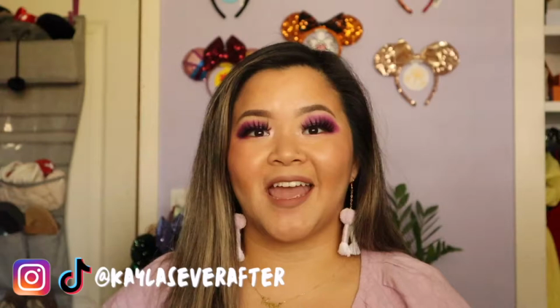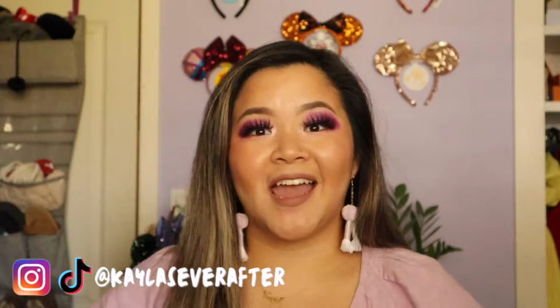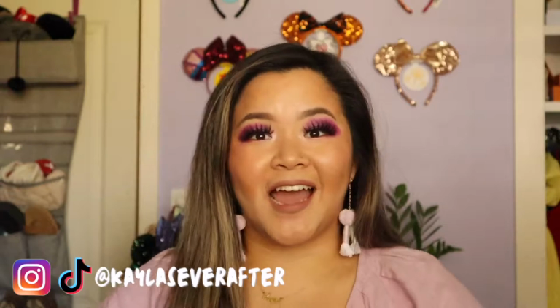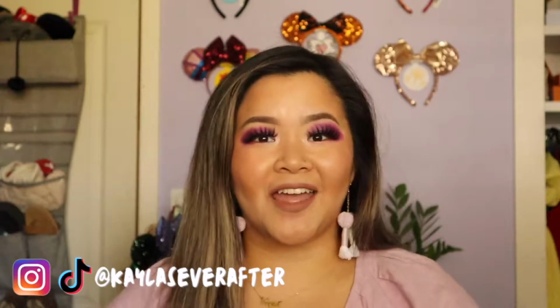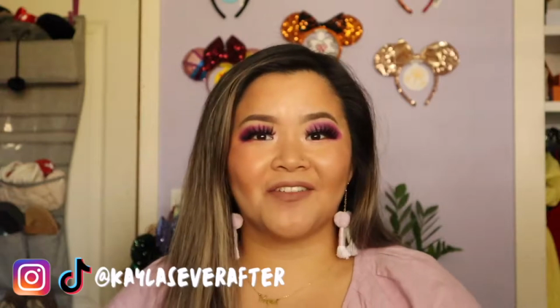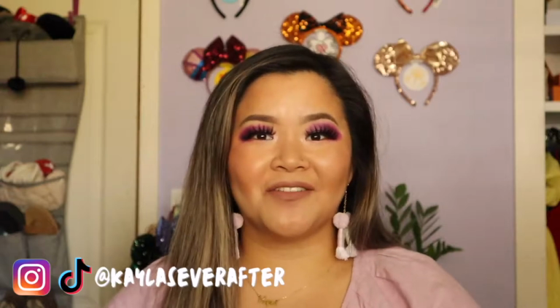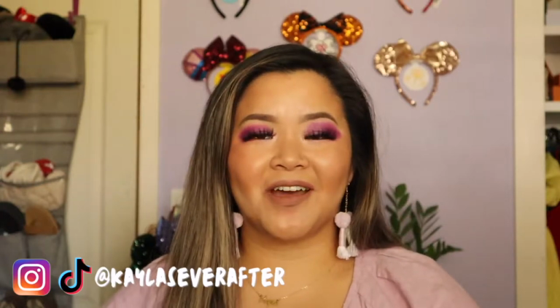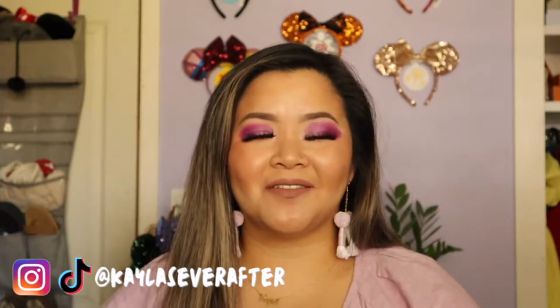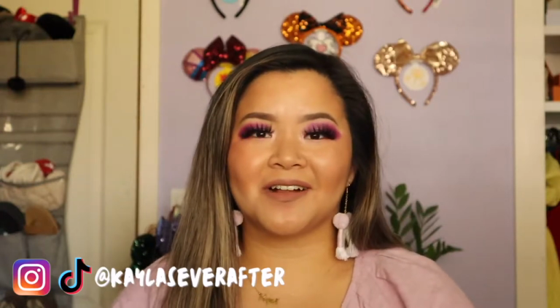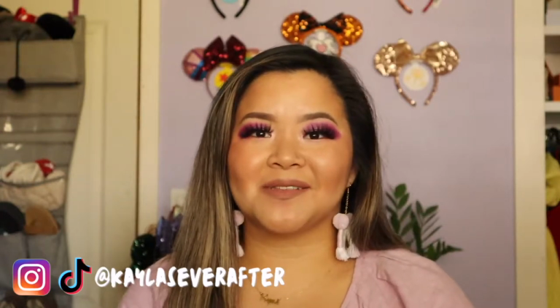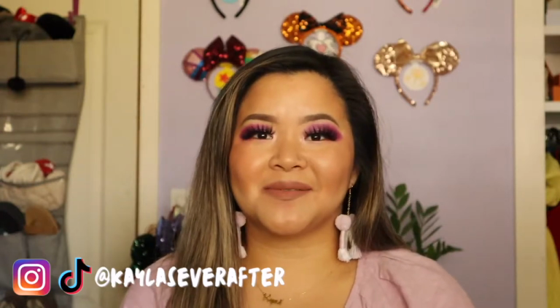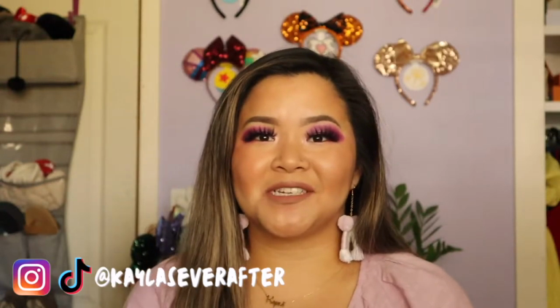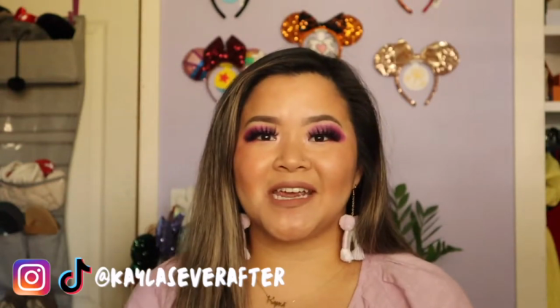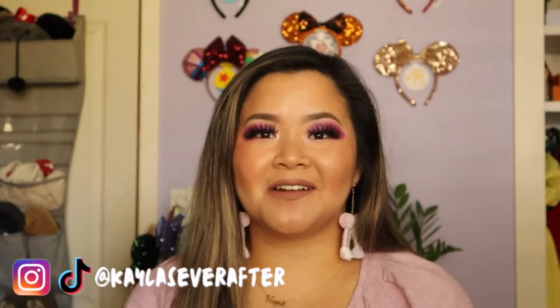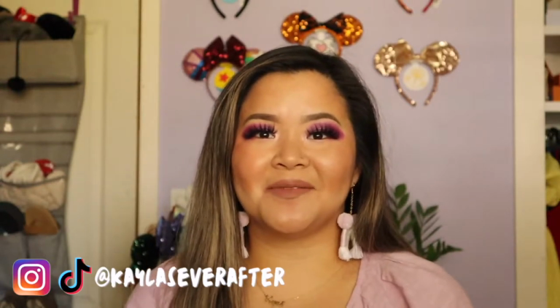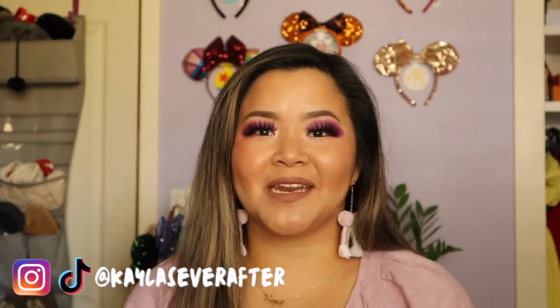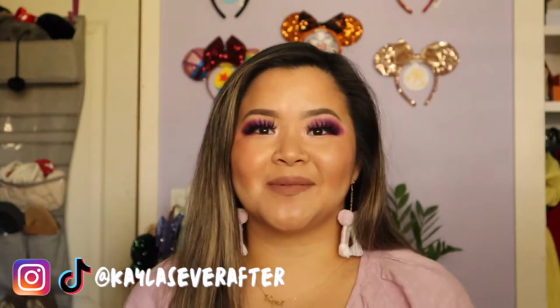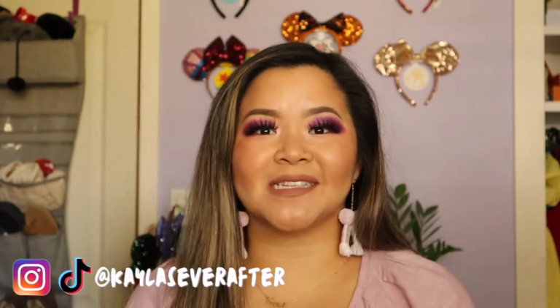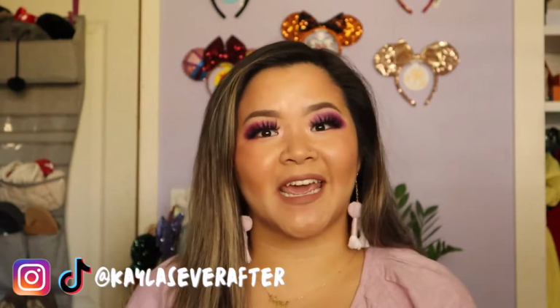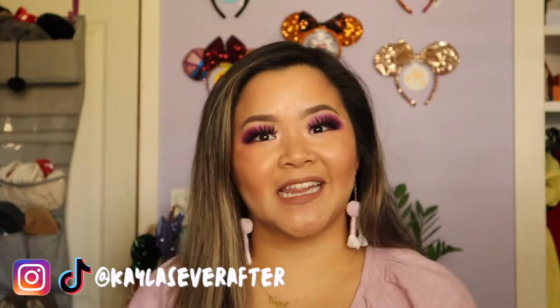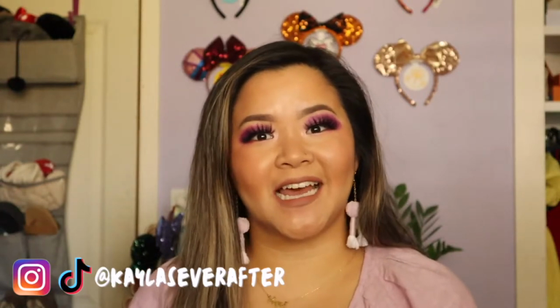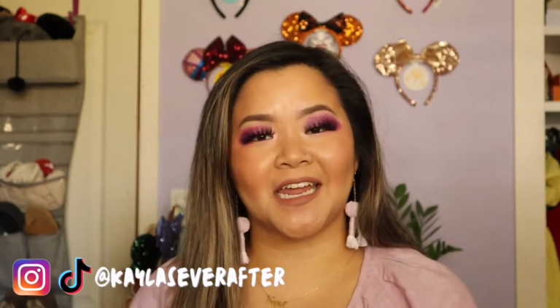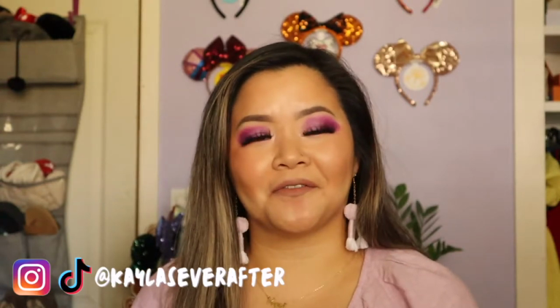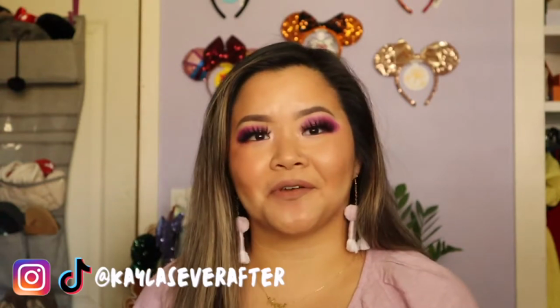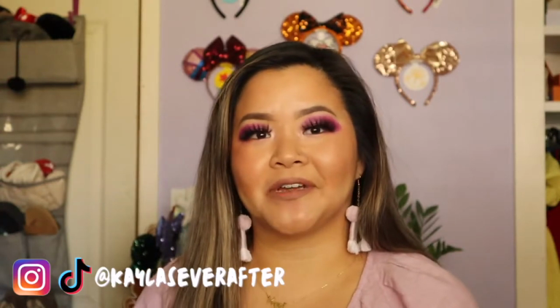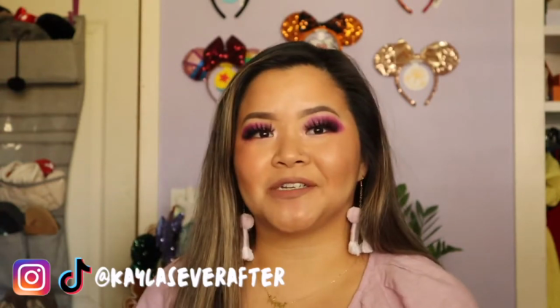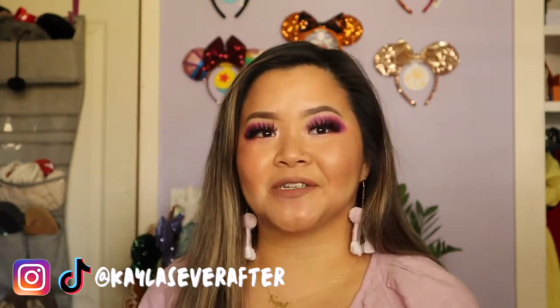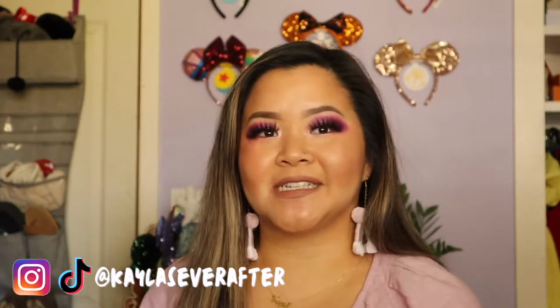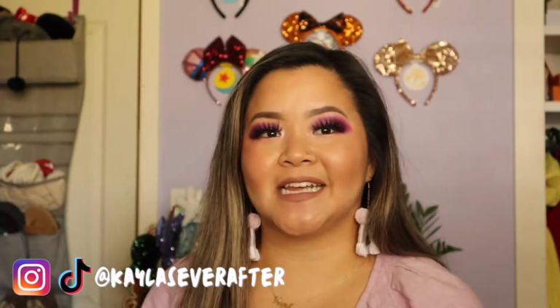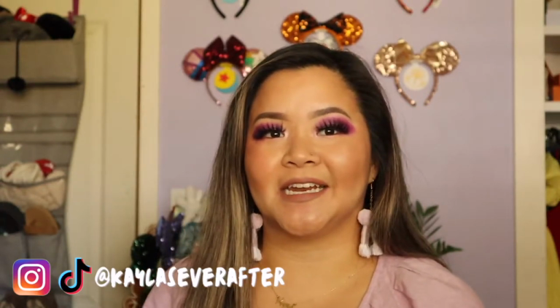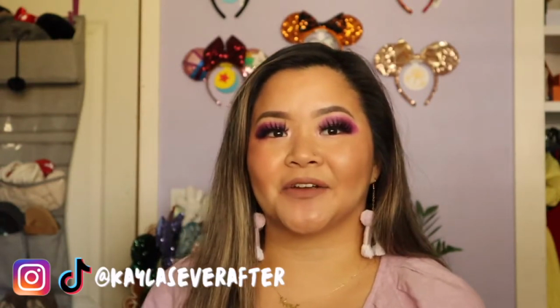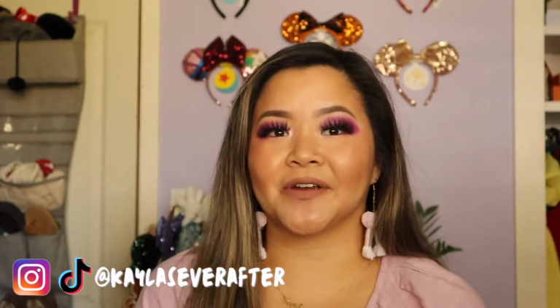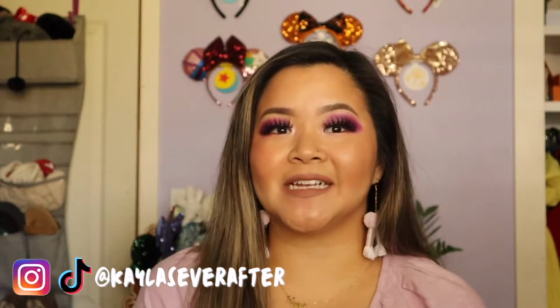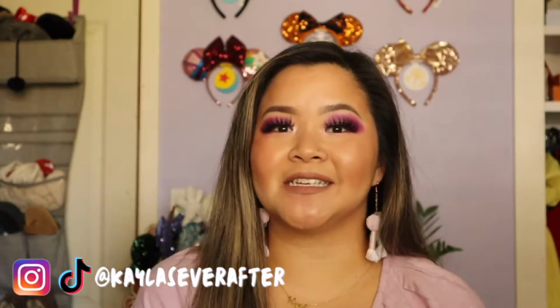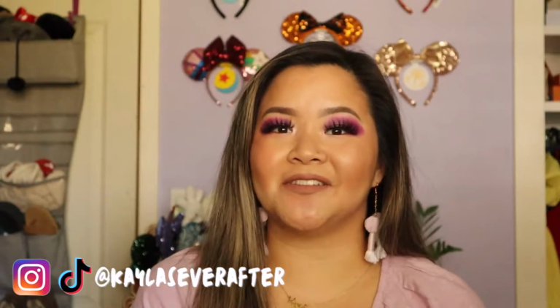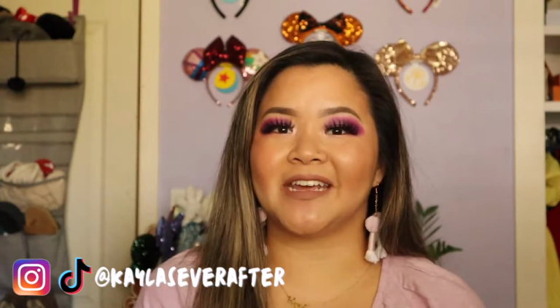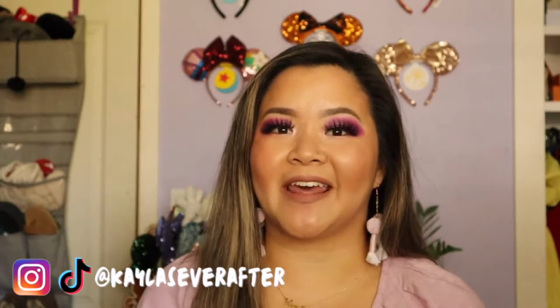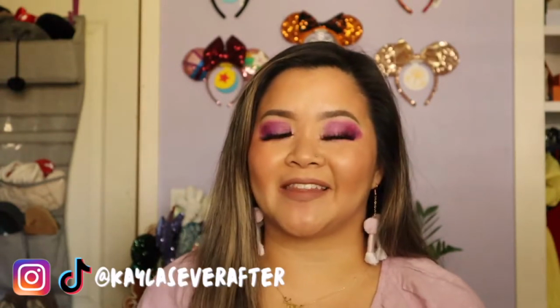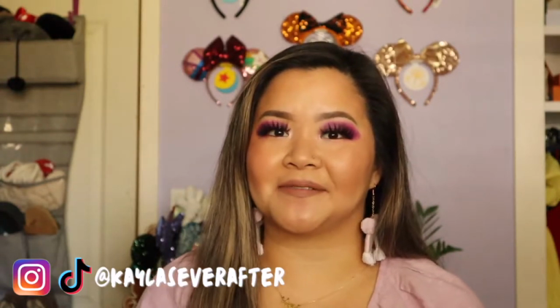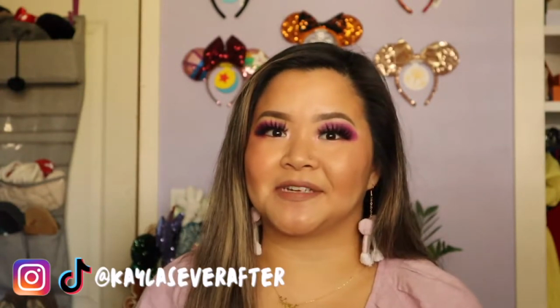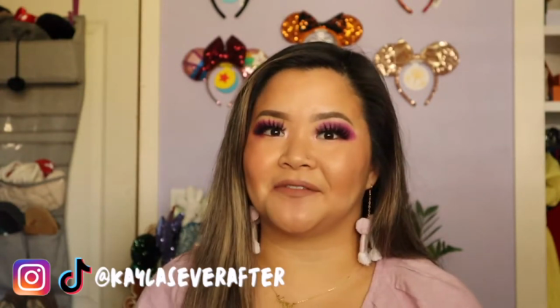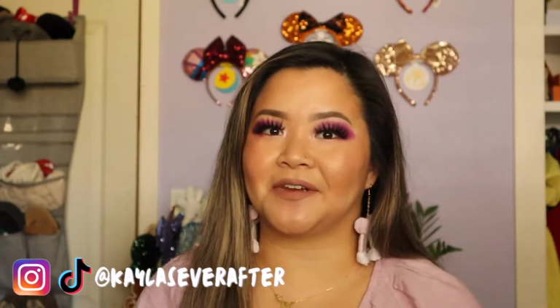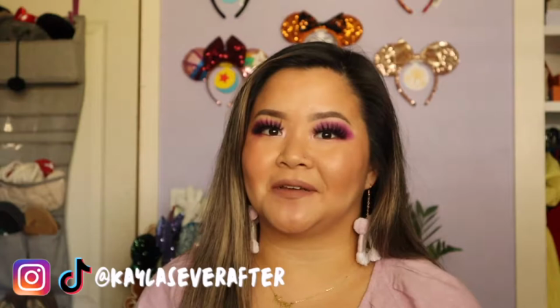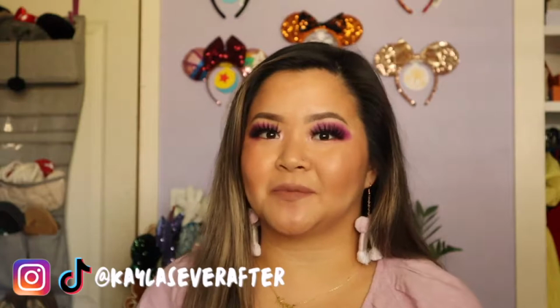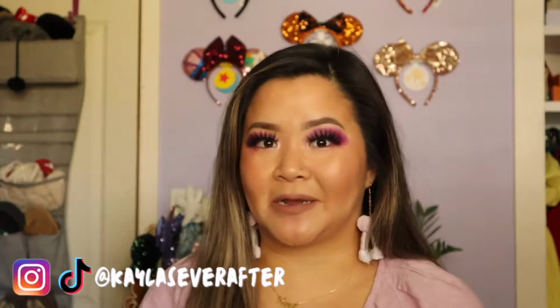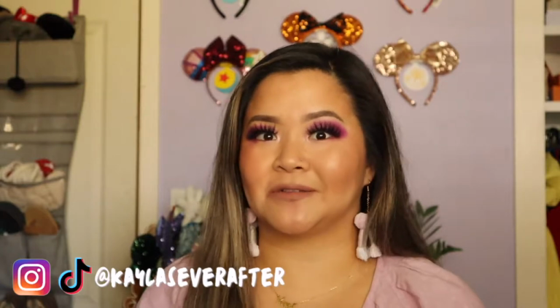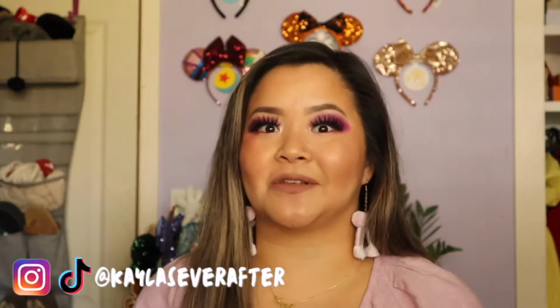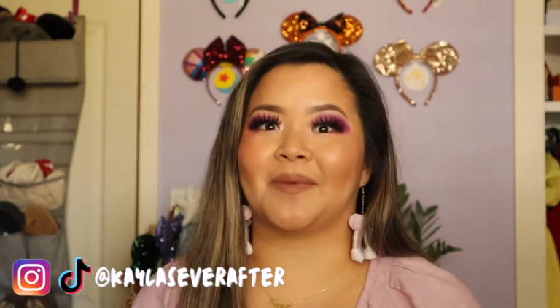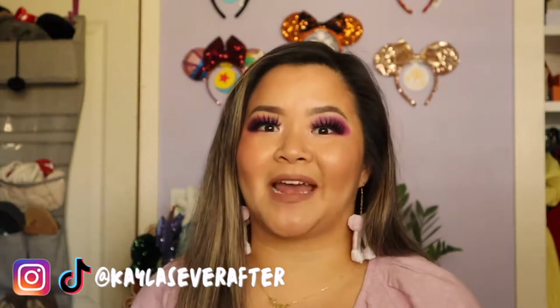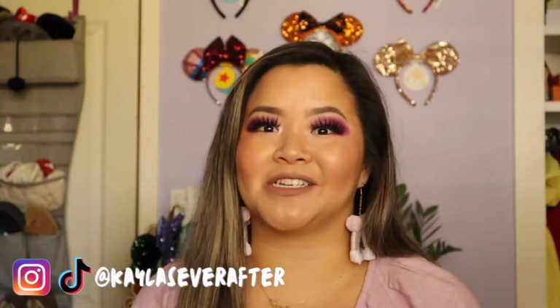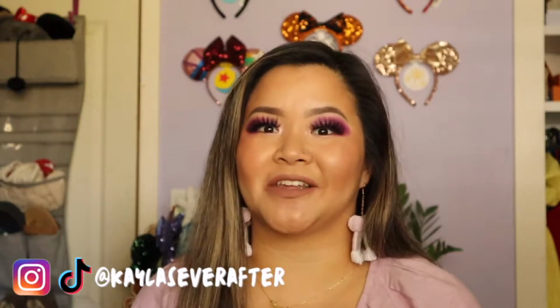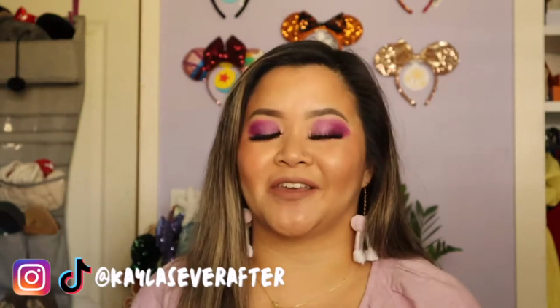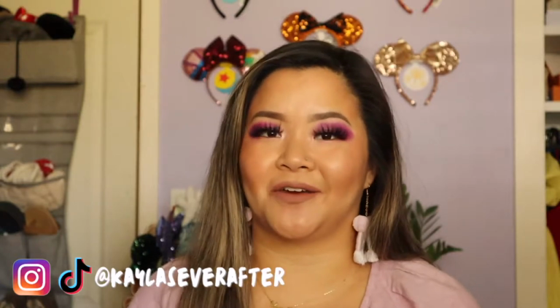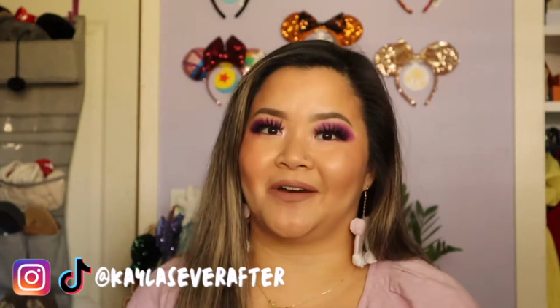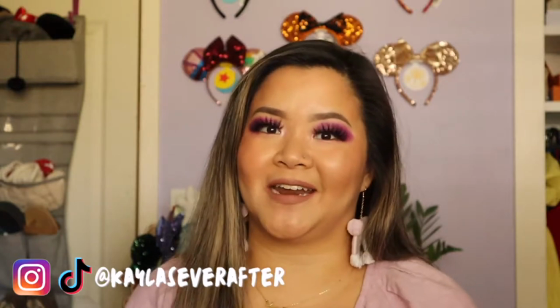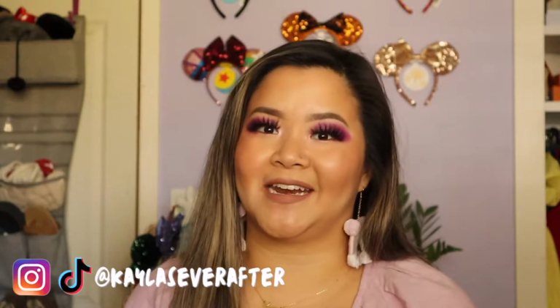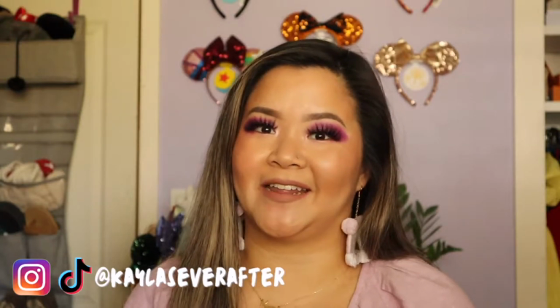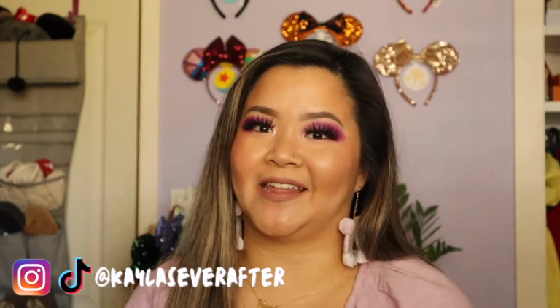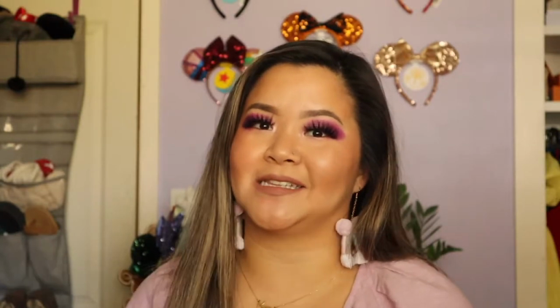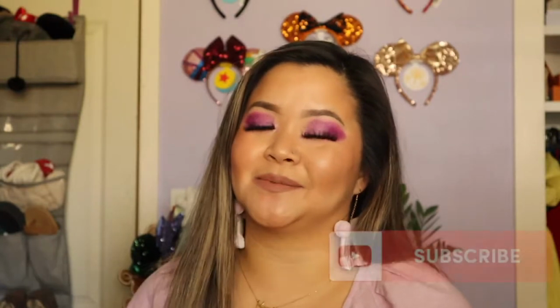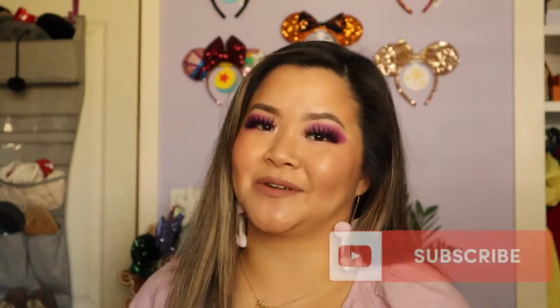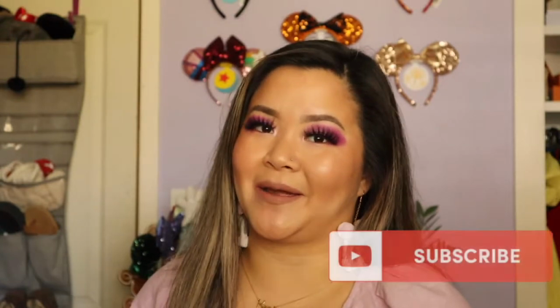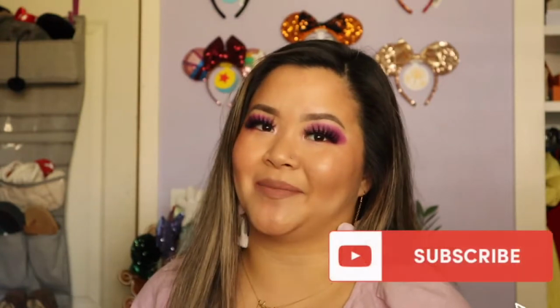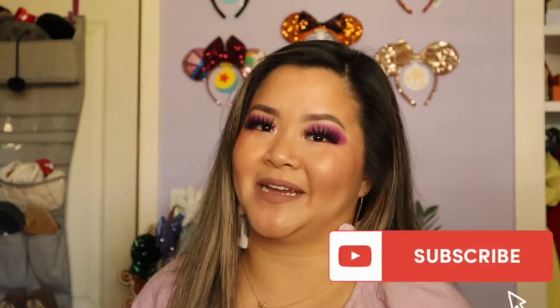Hi everyone, welcome to my channel. My name is Kayla and if you are interested in creativity and lifestyle videos sprinkled with magic, then go ahead and hit that subscribe button.